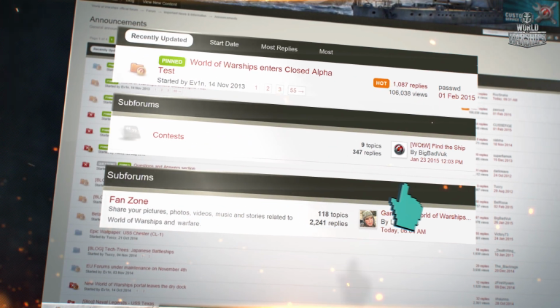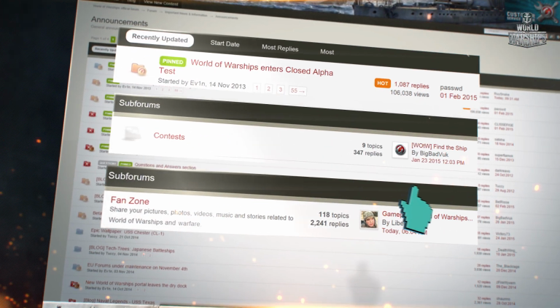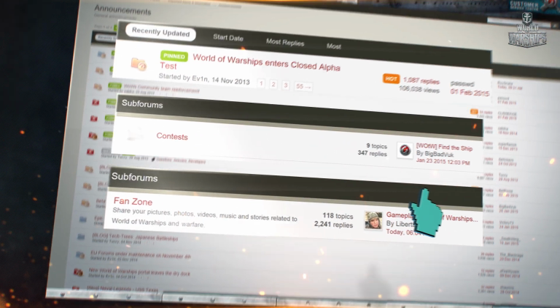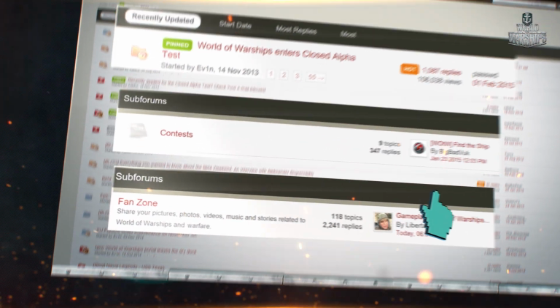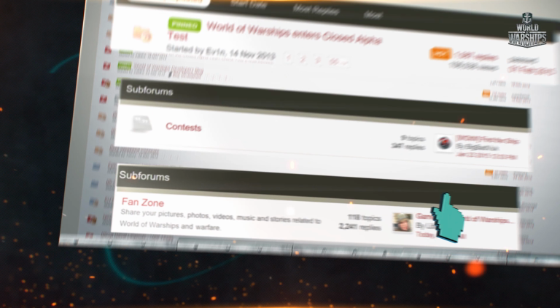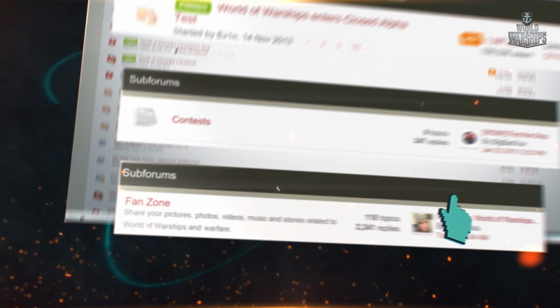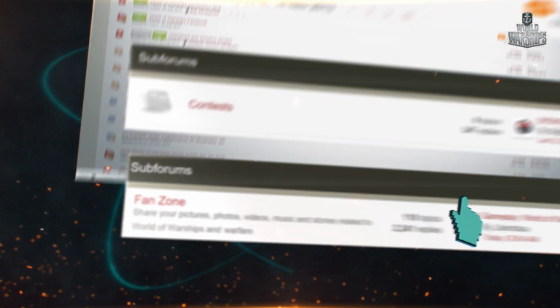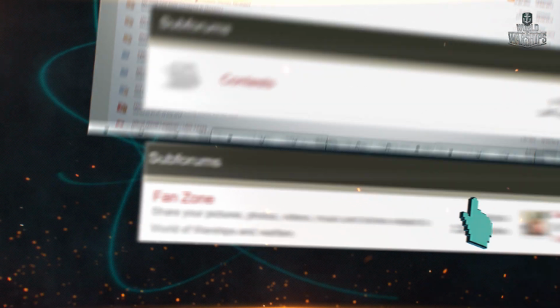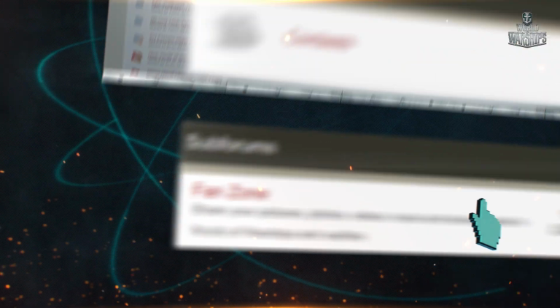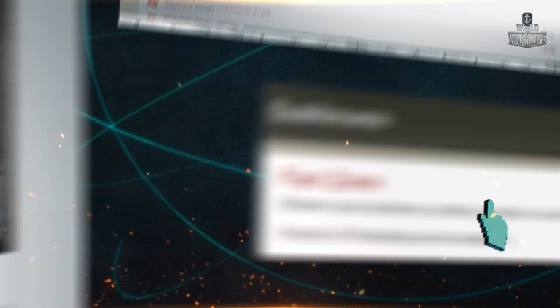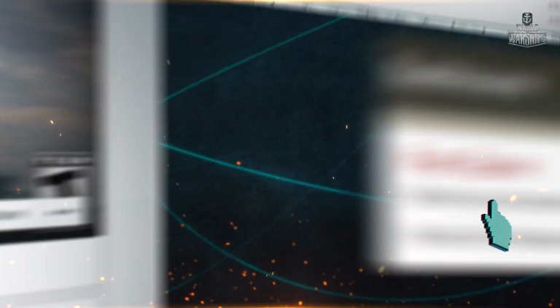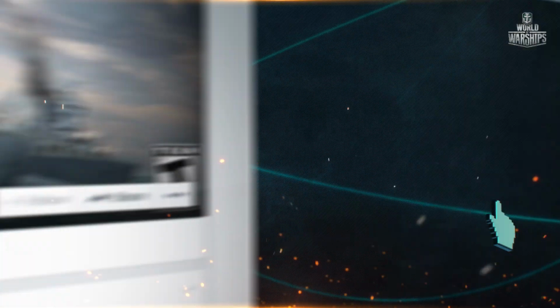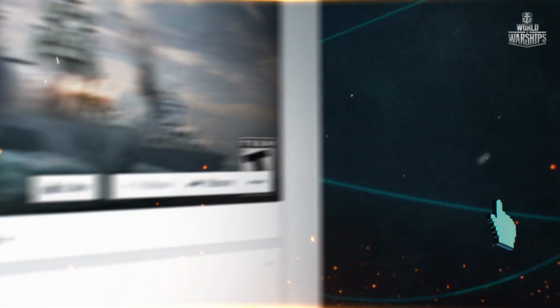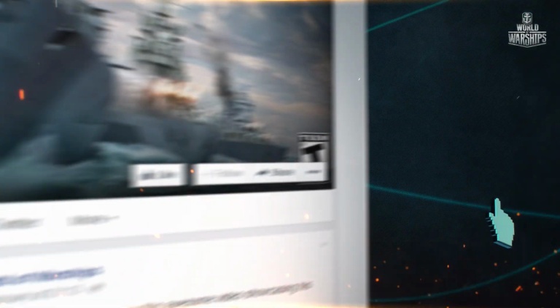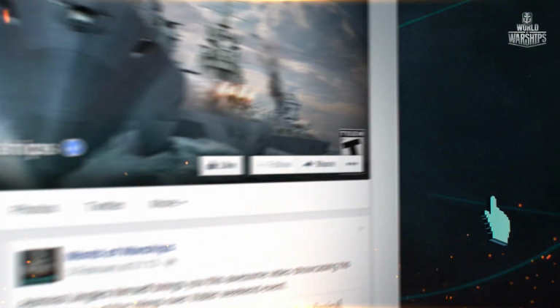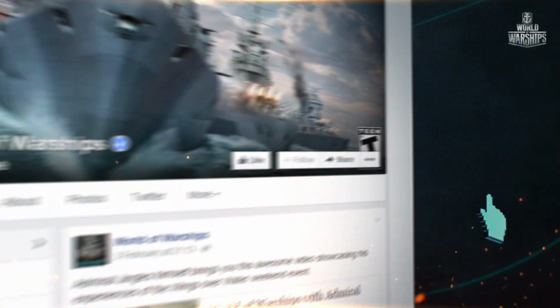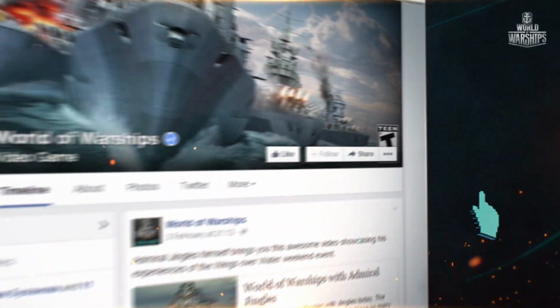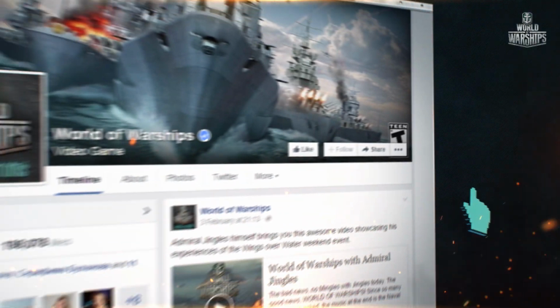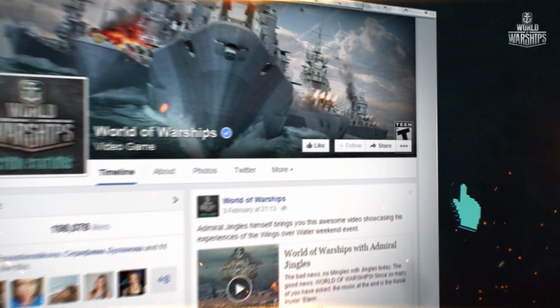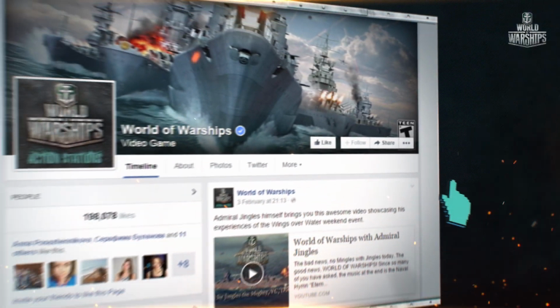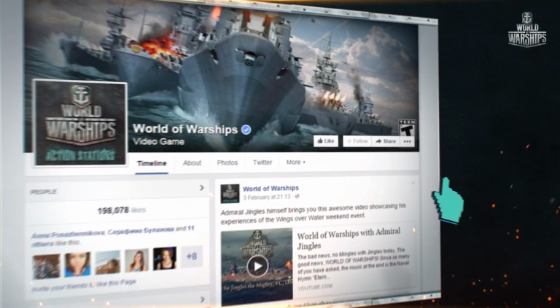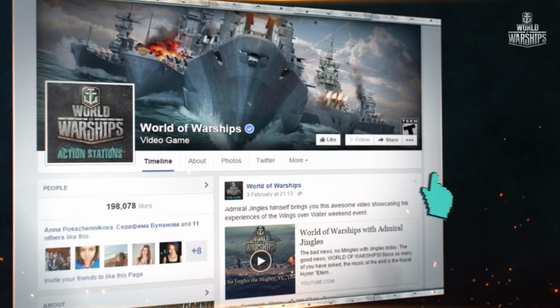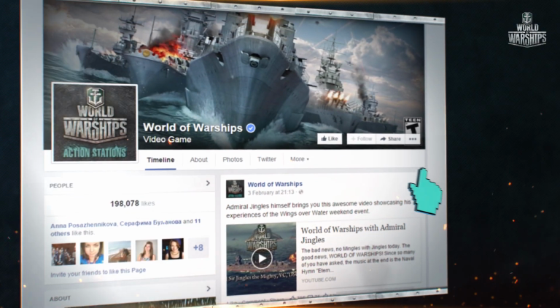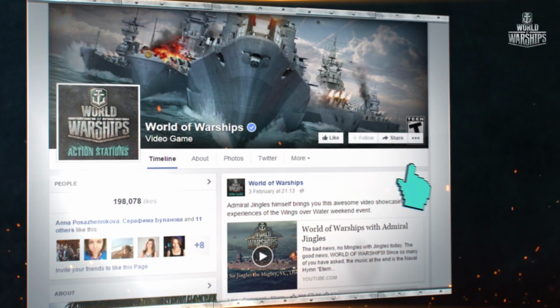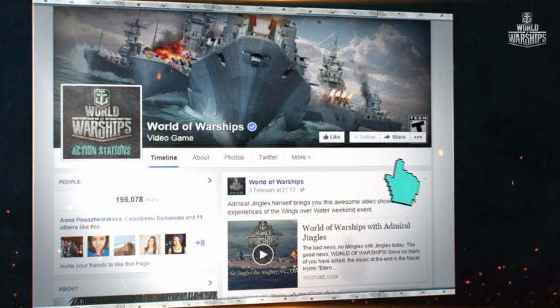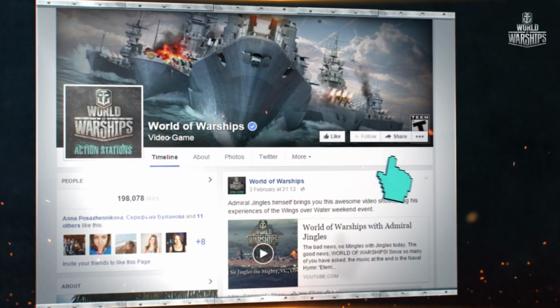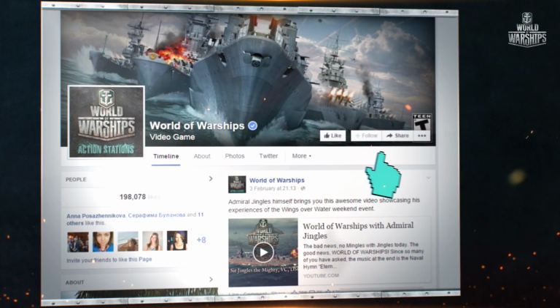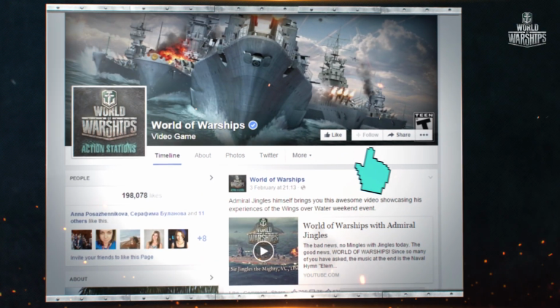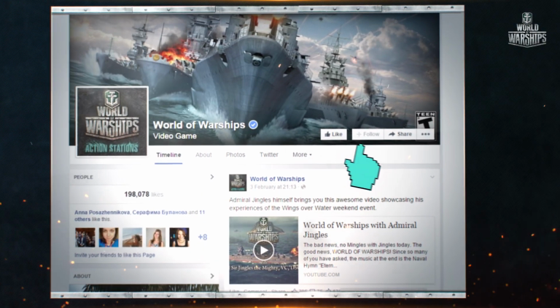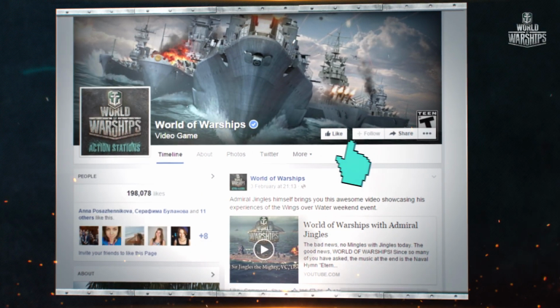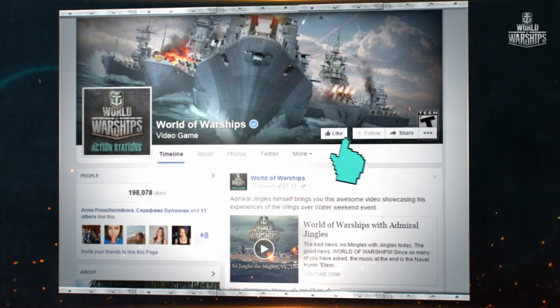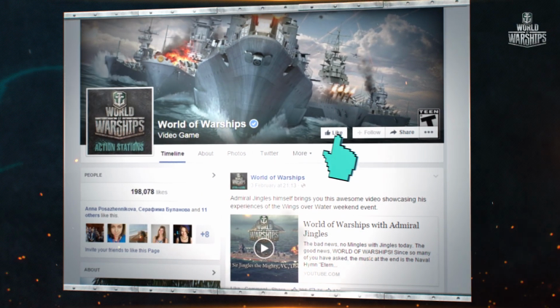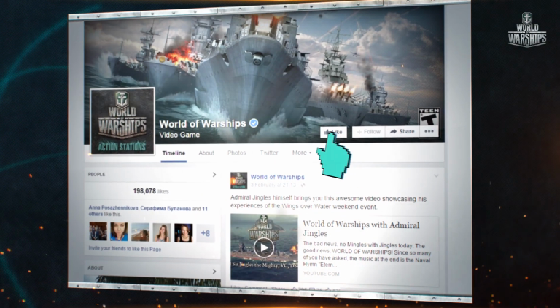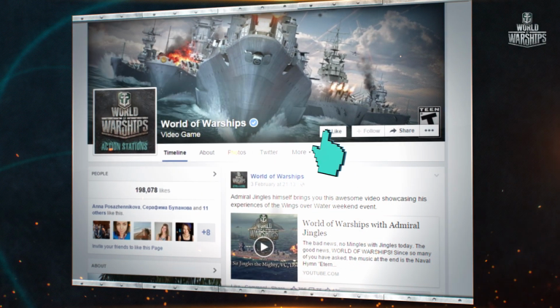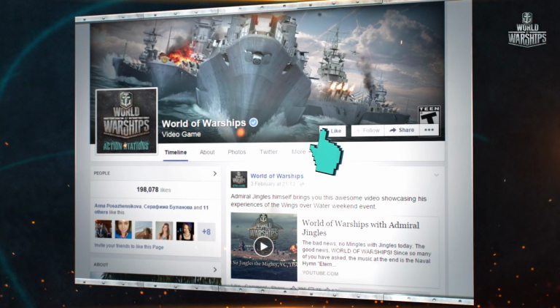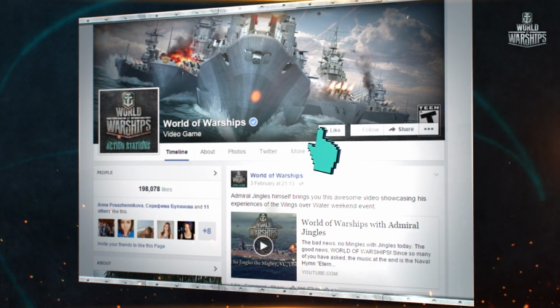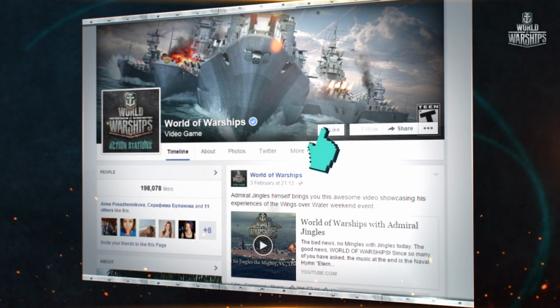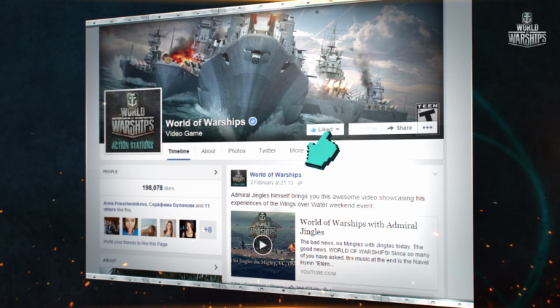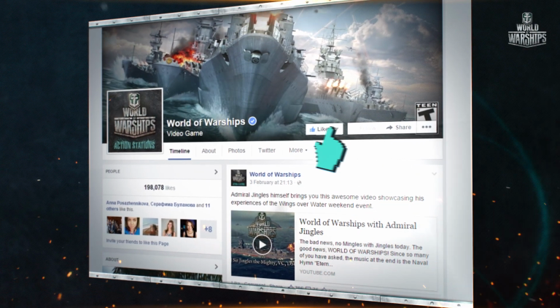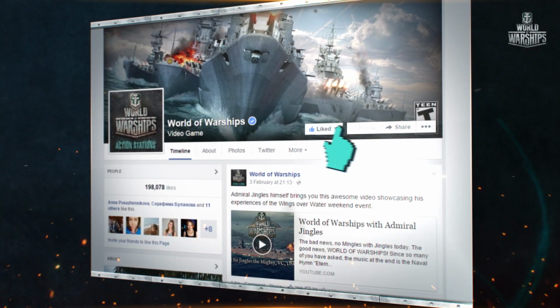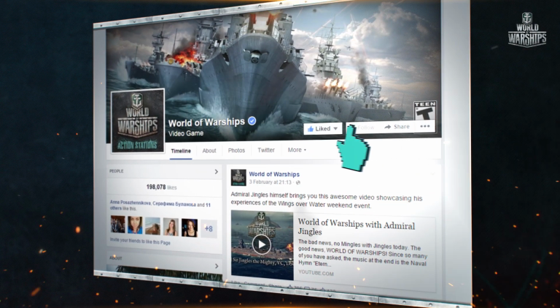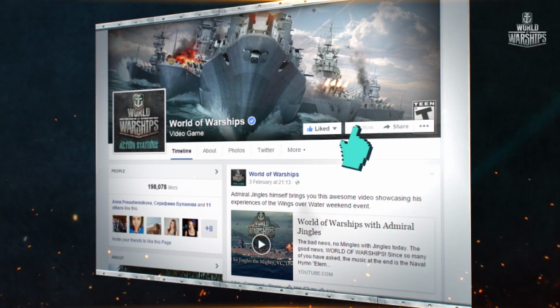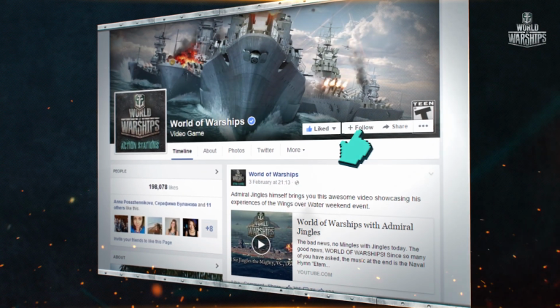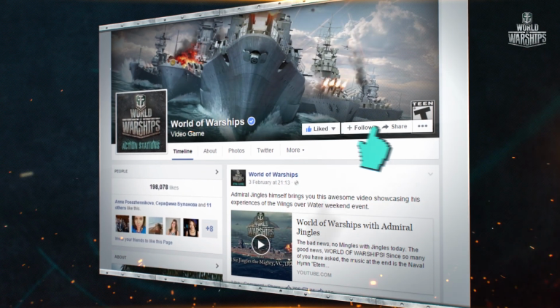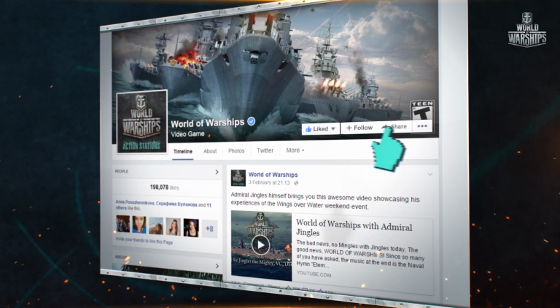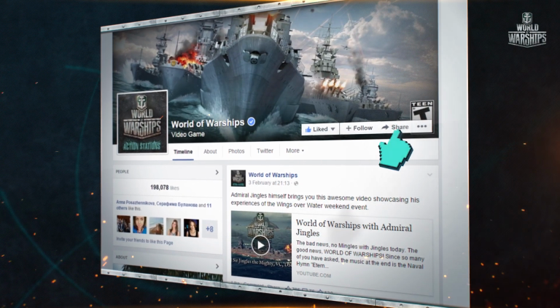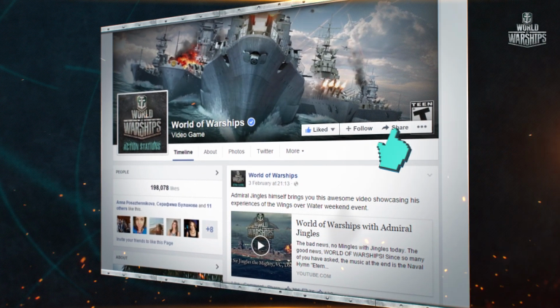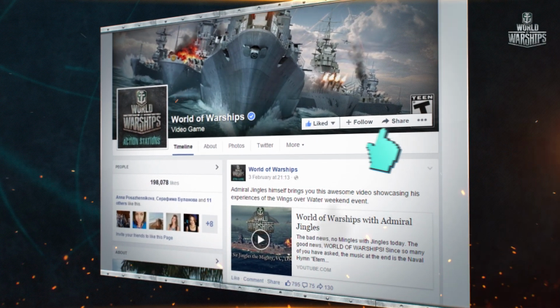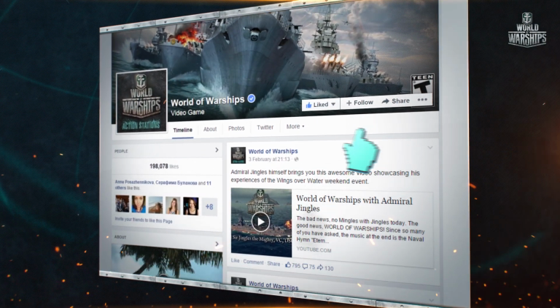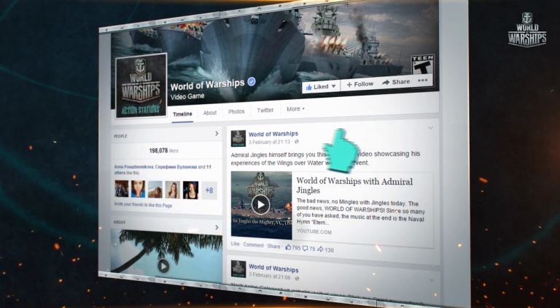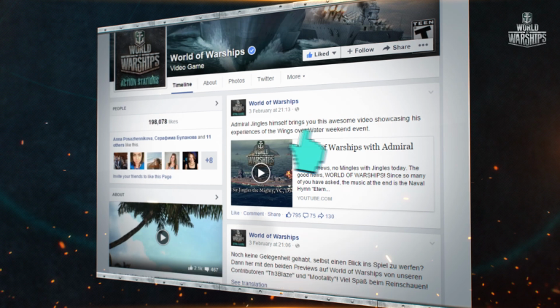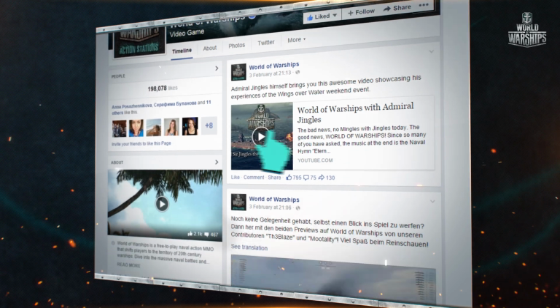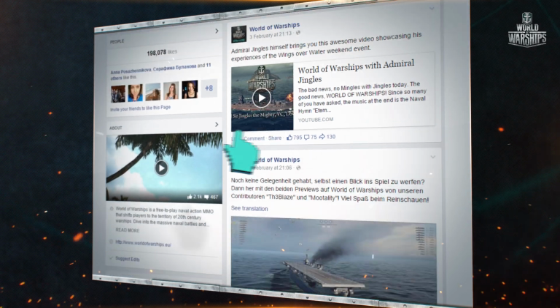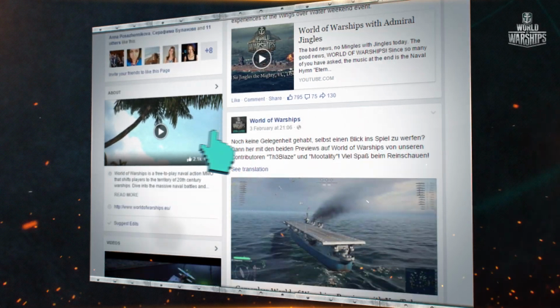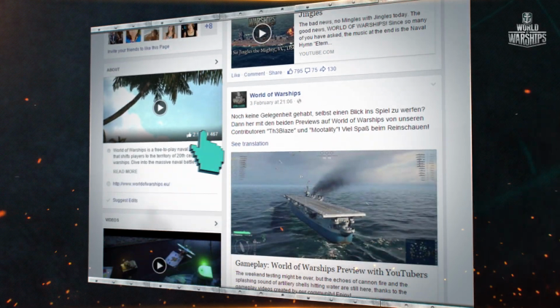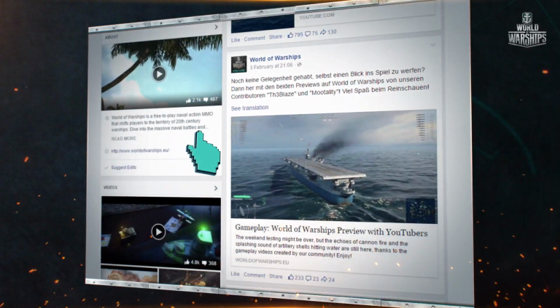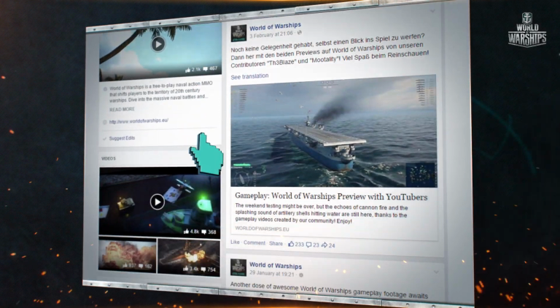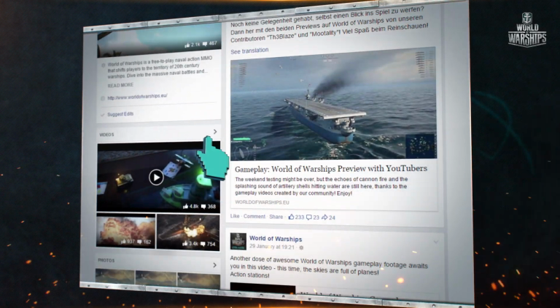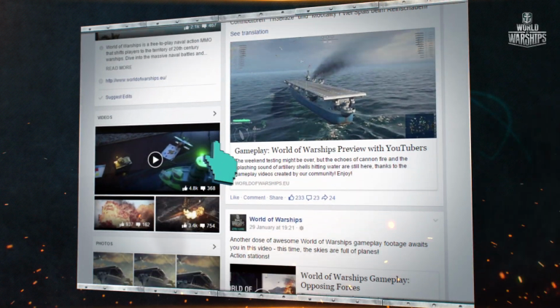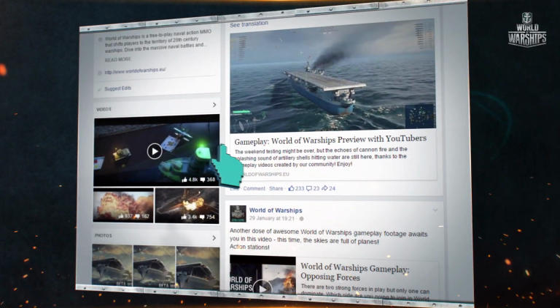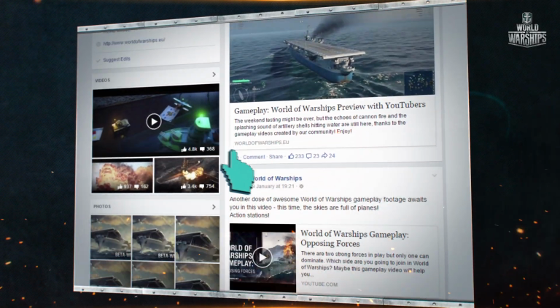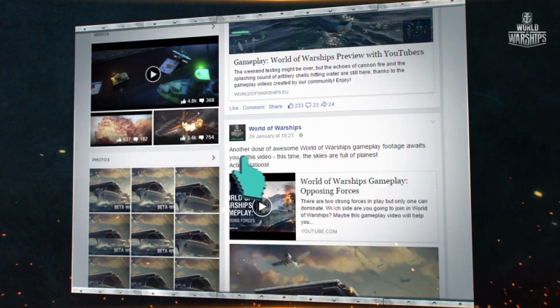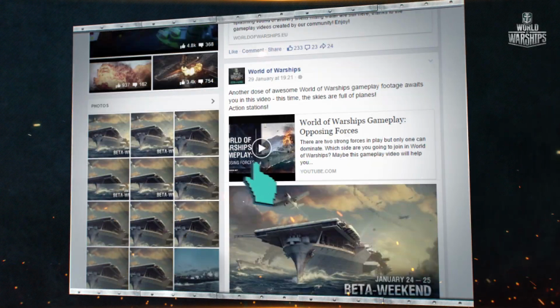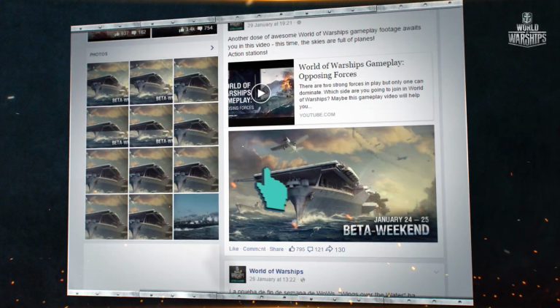You can also become known on the official Facebook page of World of Warships, sharing and commenting on the news.